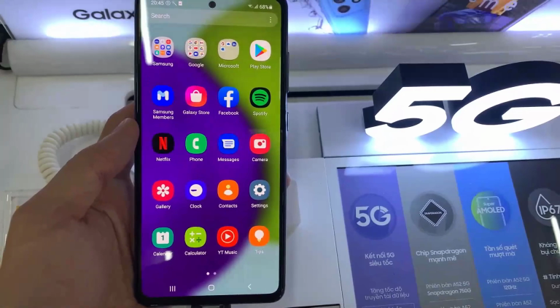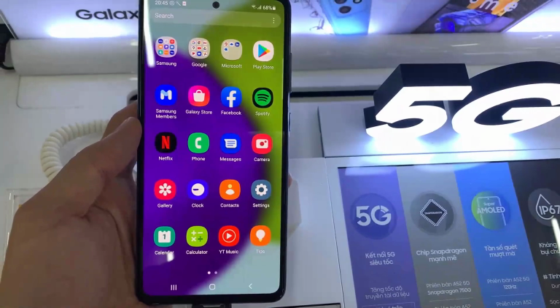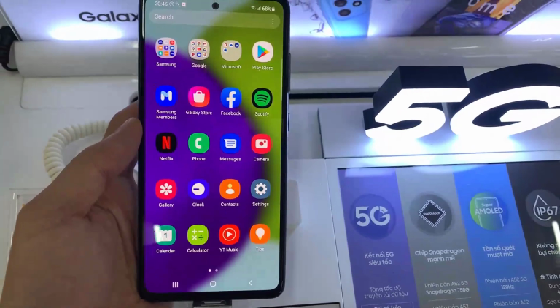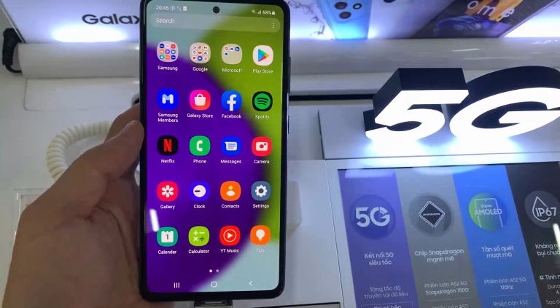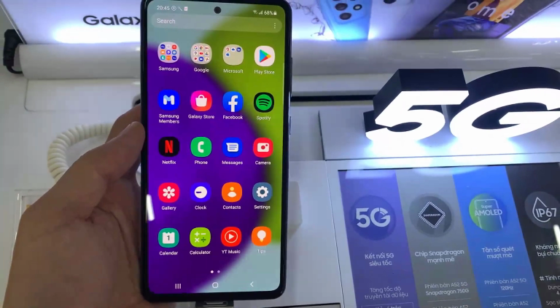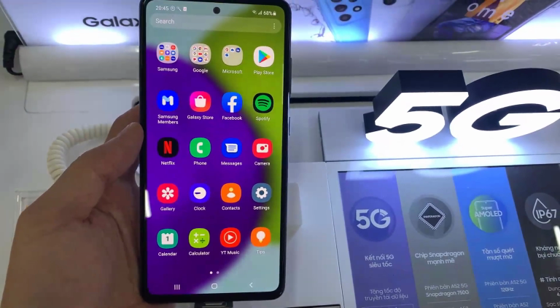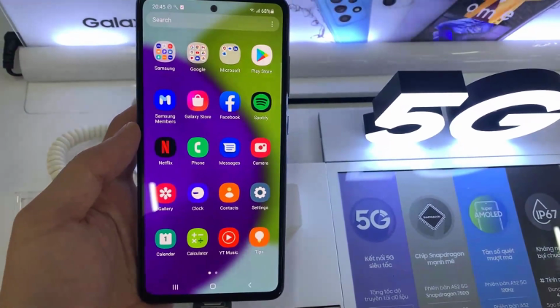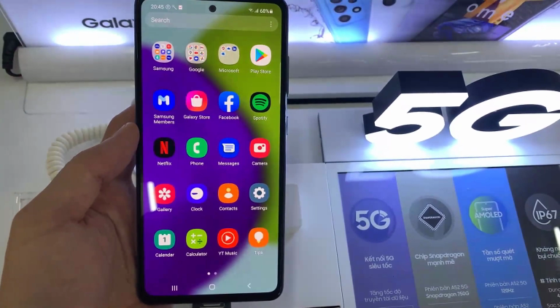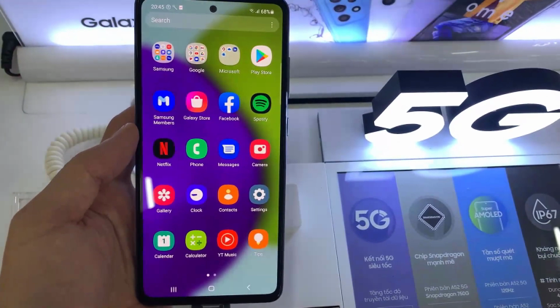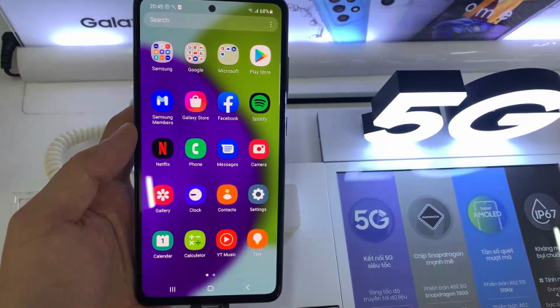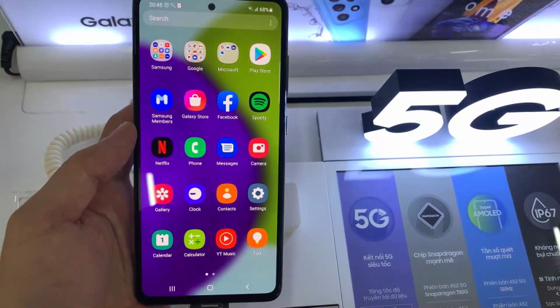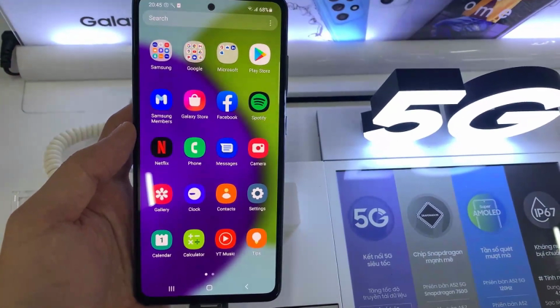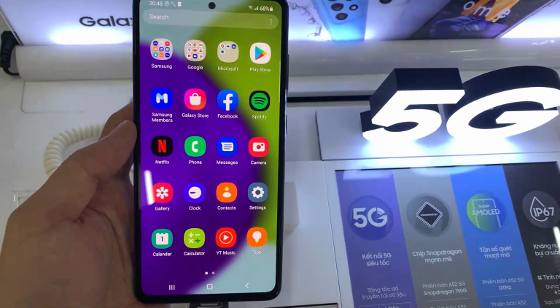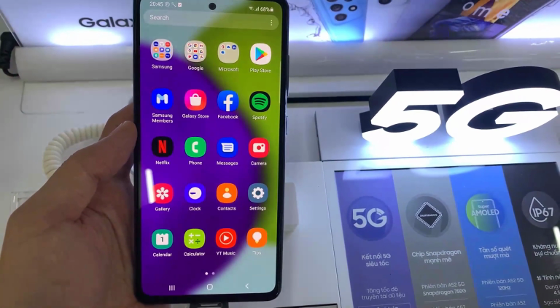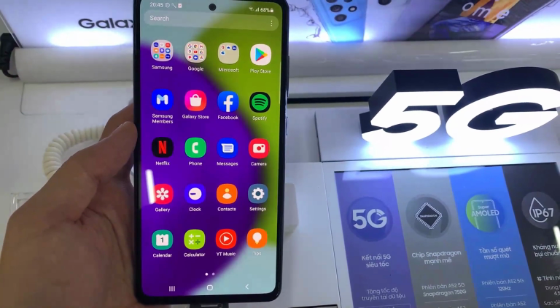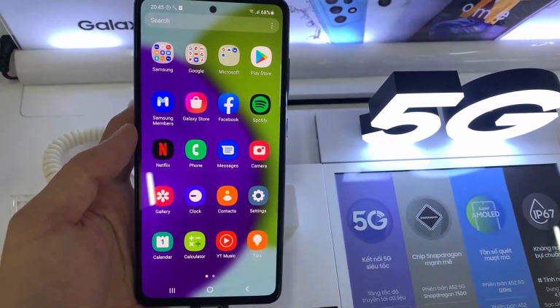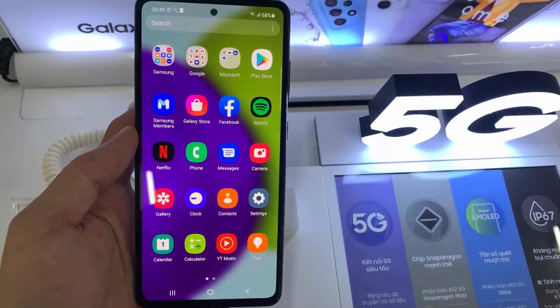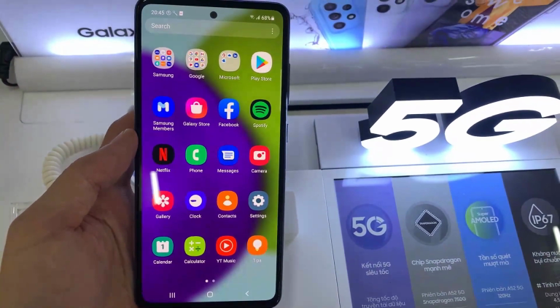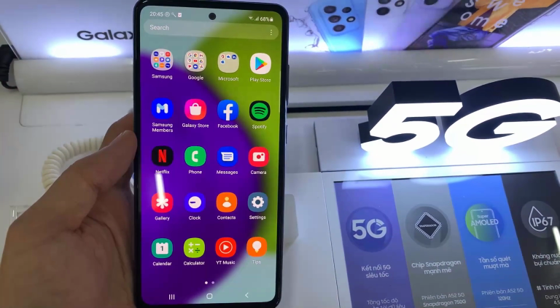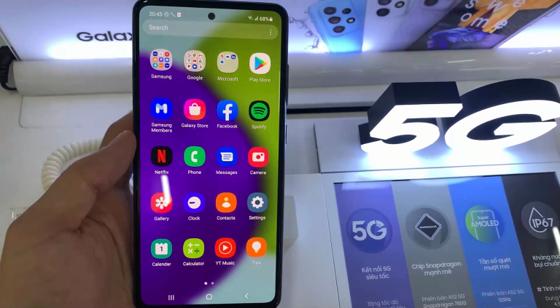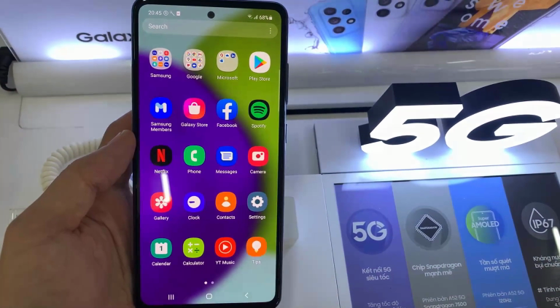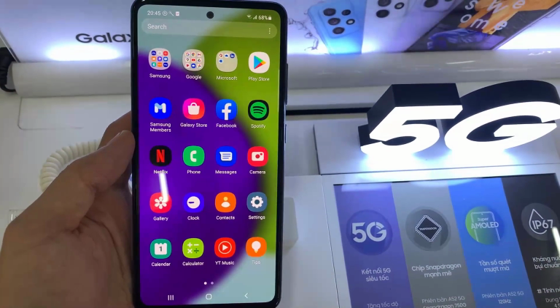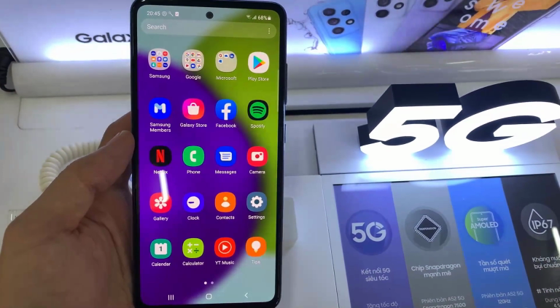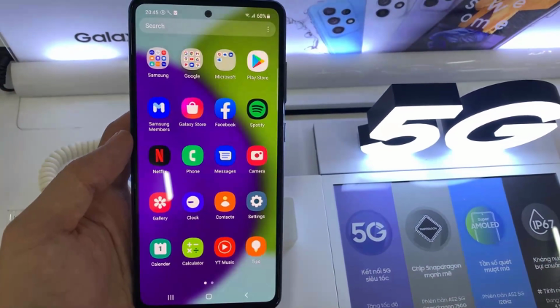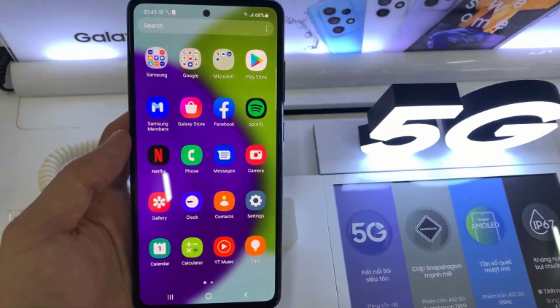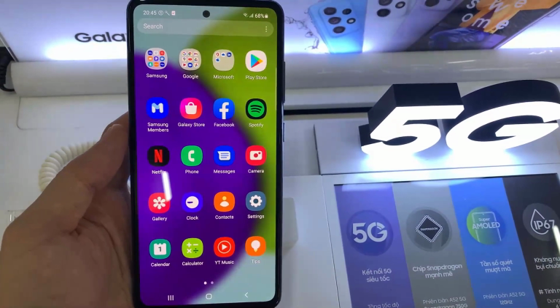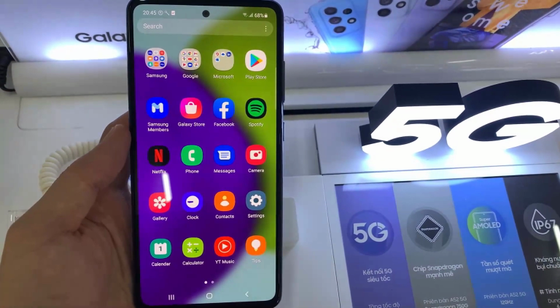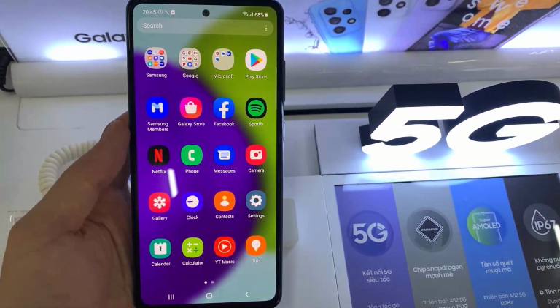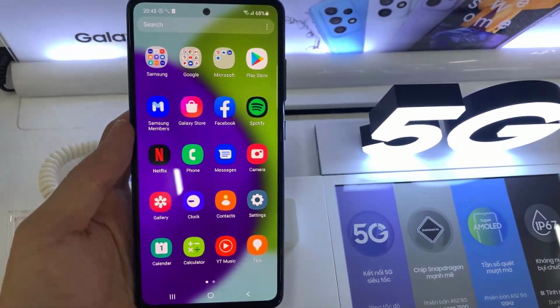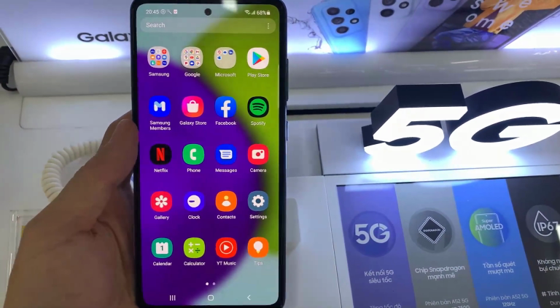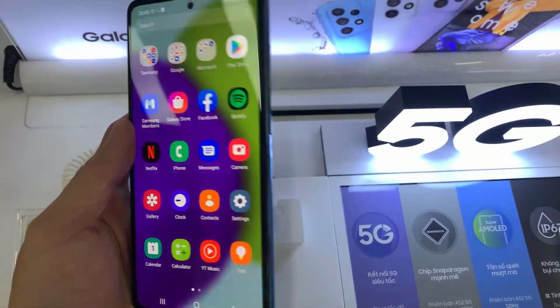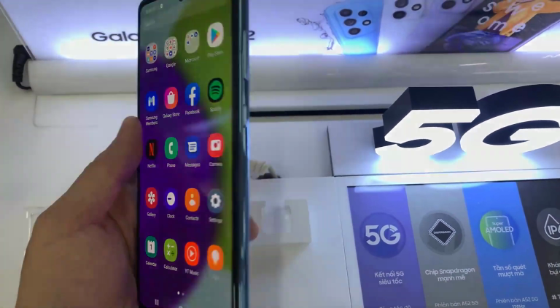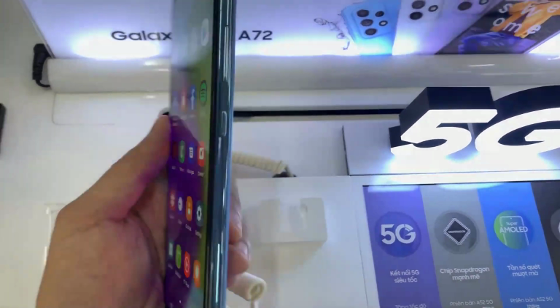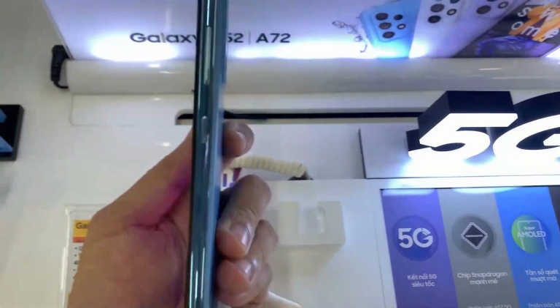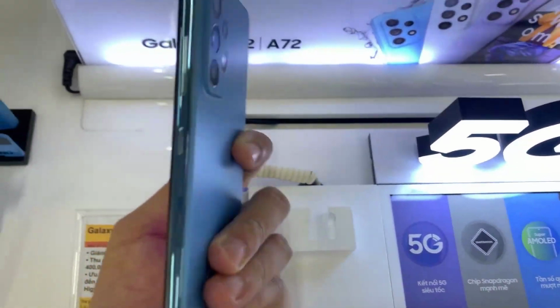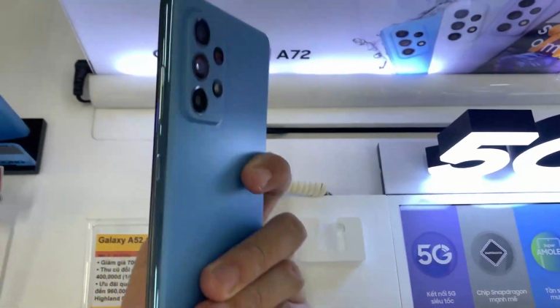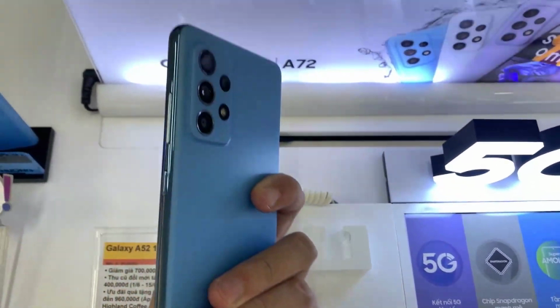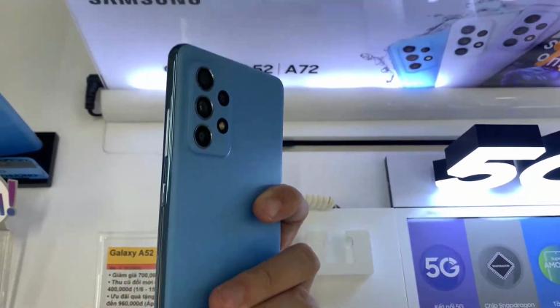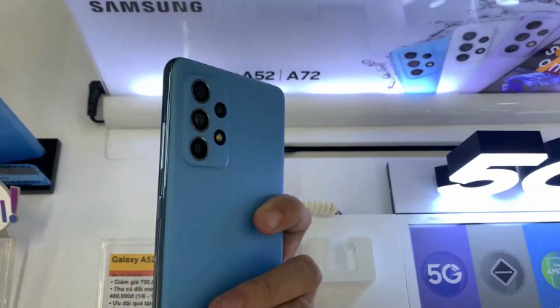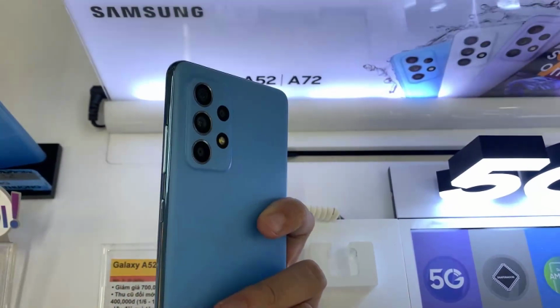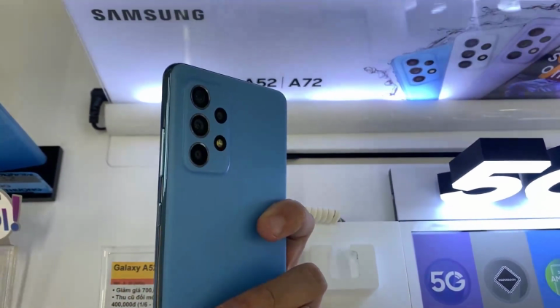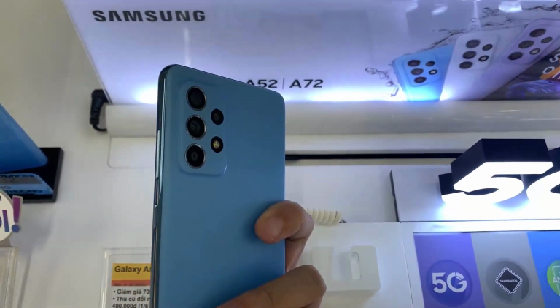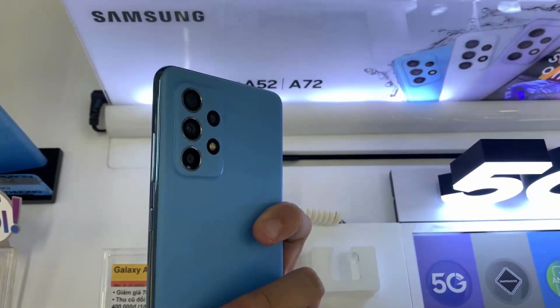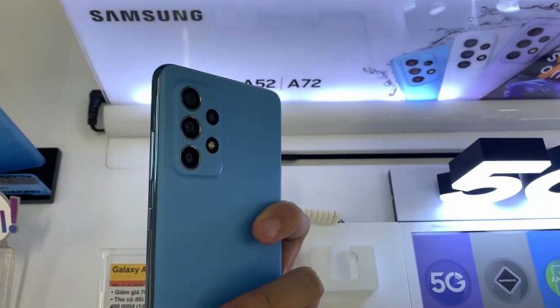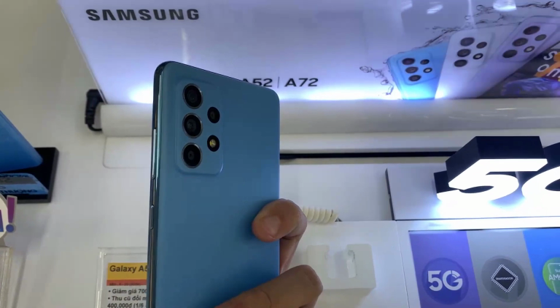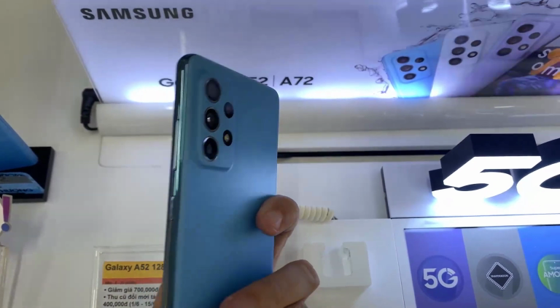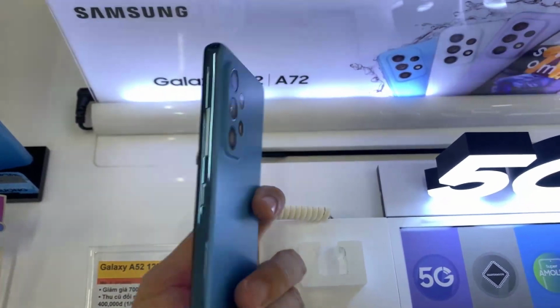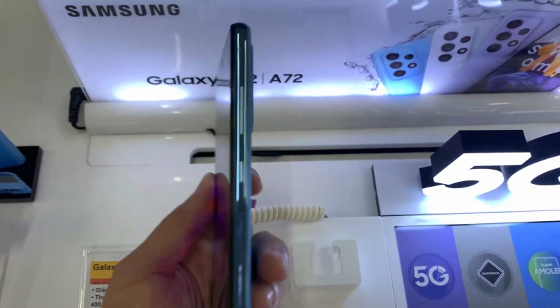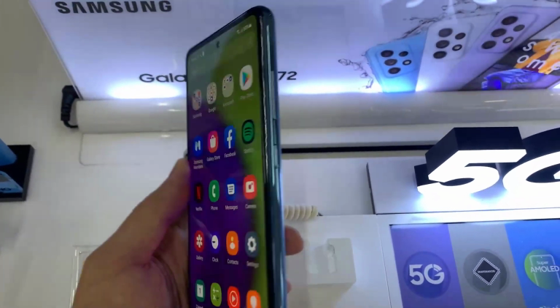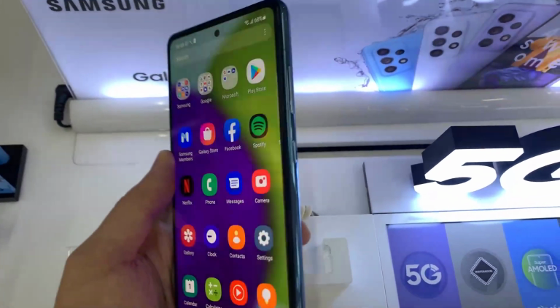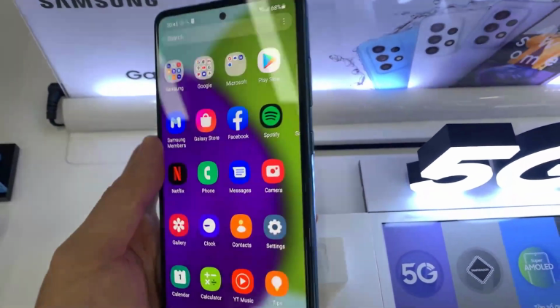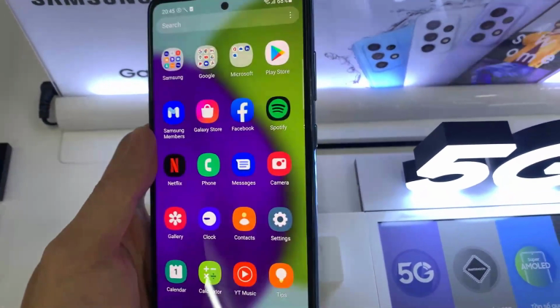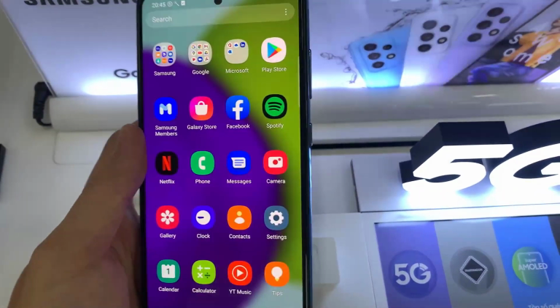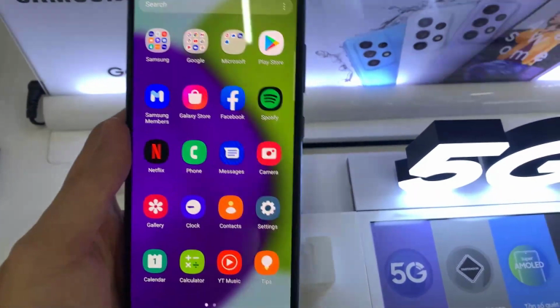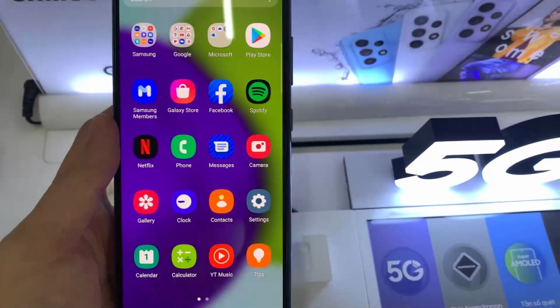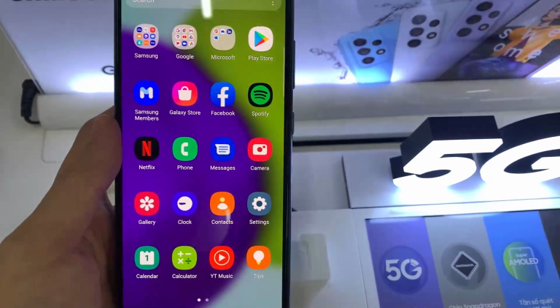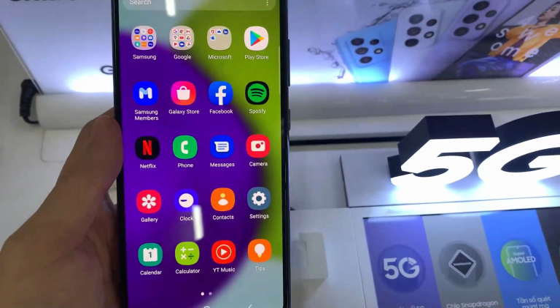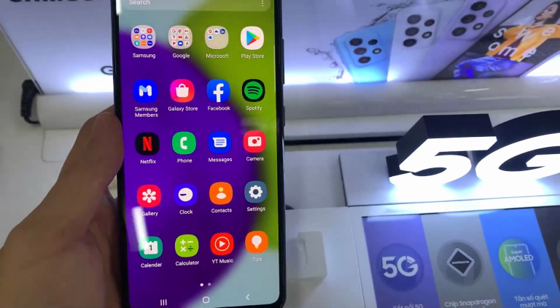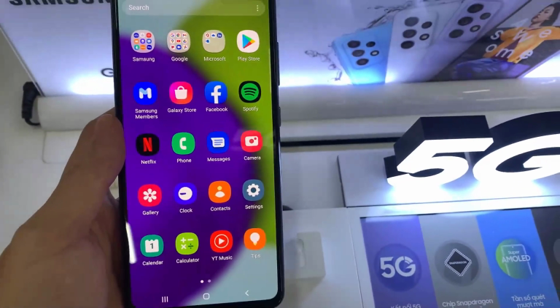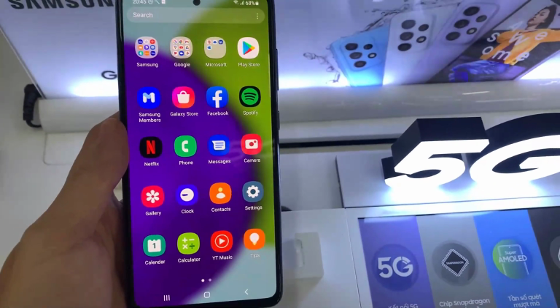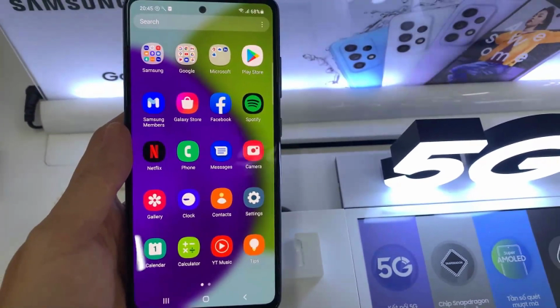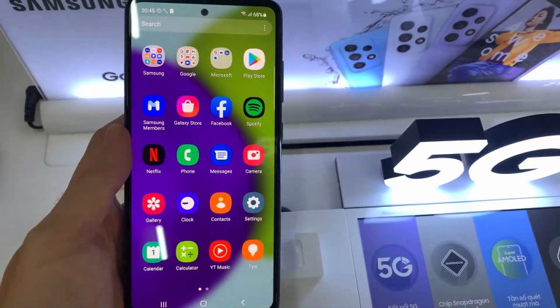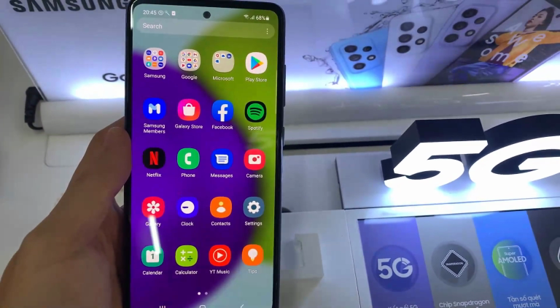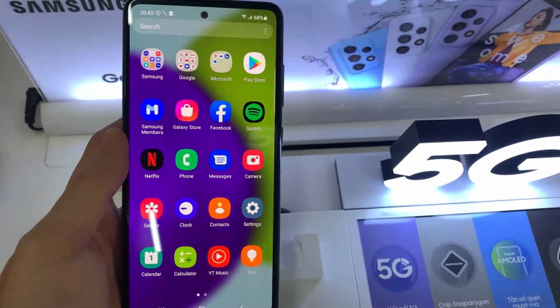Hi guys! In this video, I show you how to take a screenshot without using the power button in Samsung Galaxy A52.